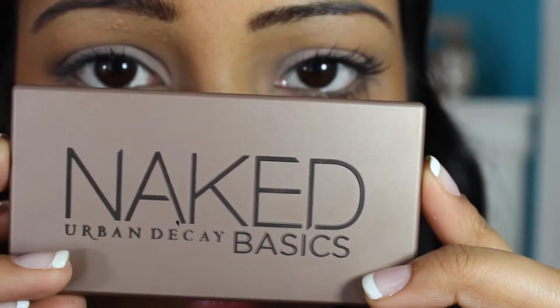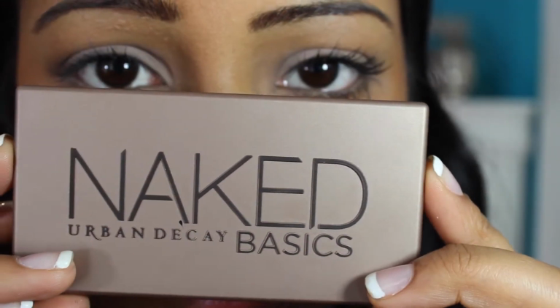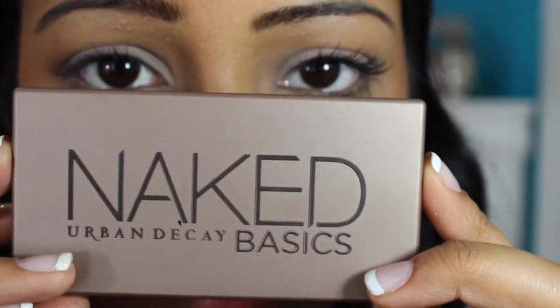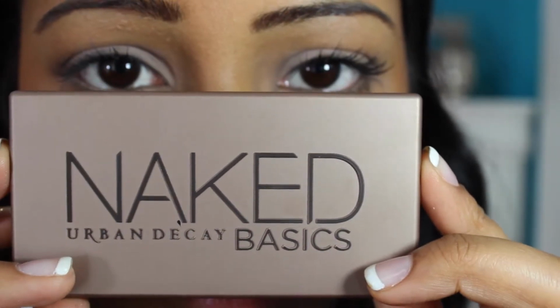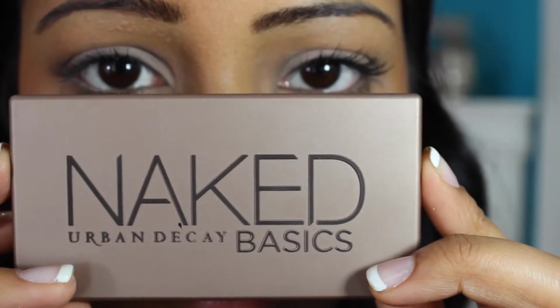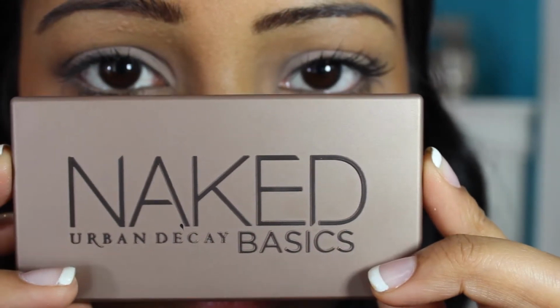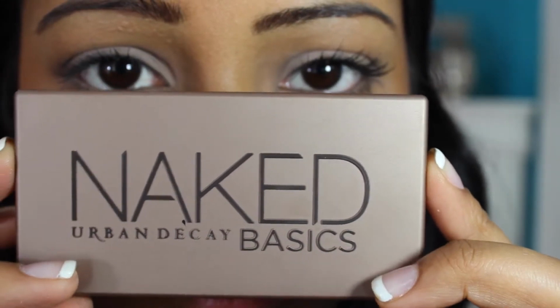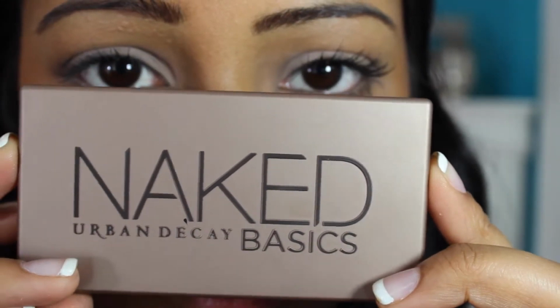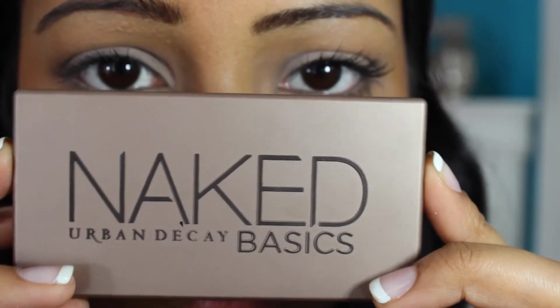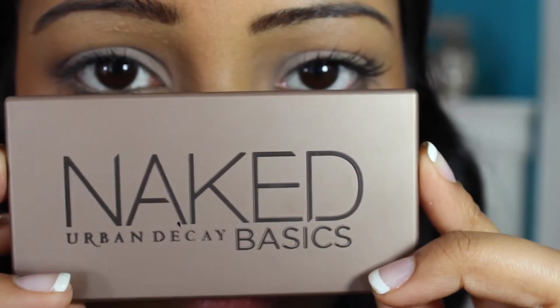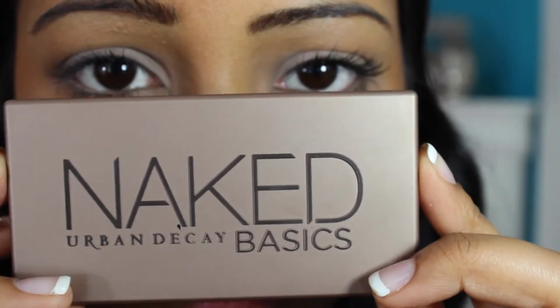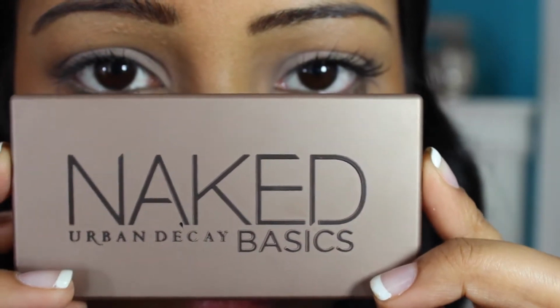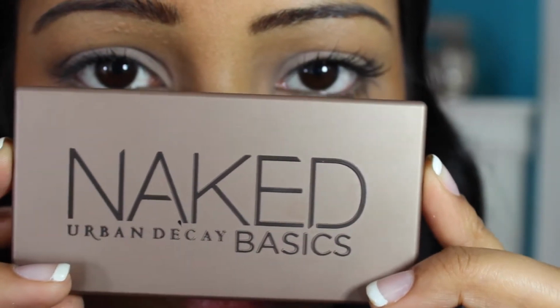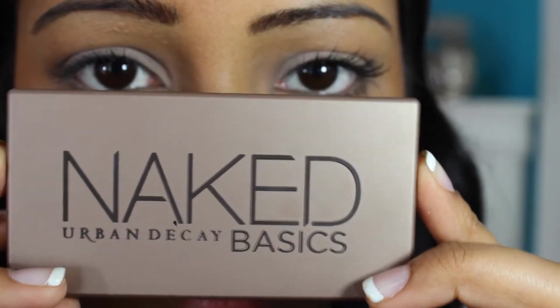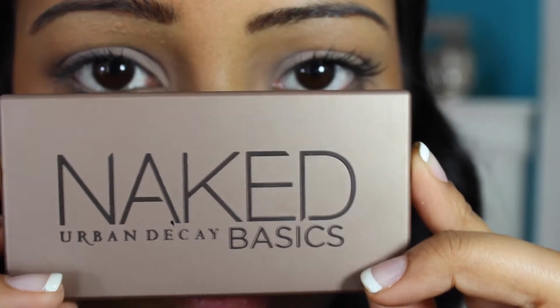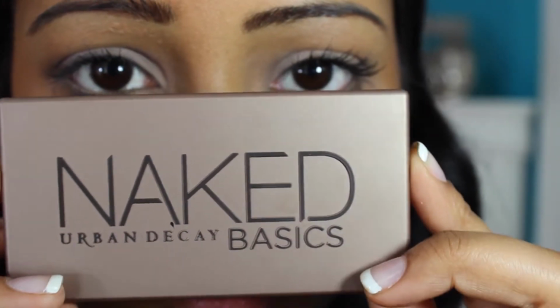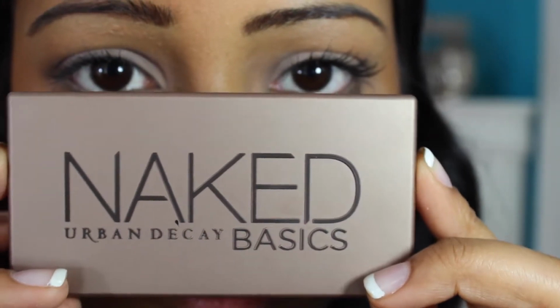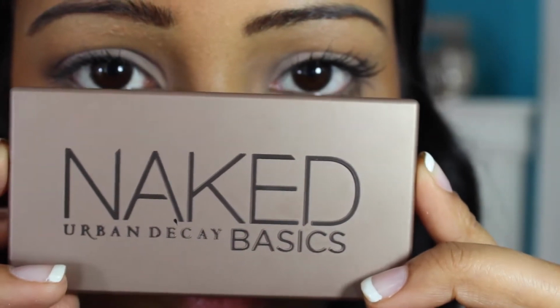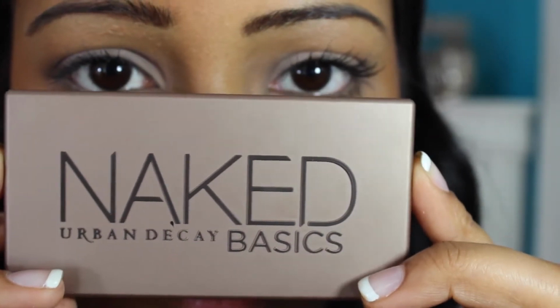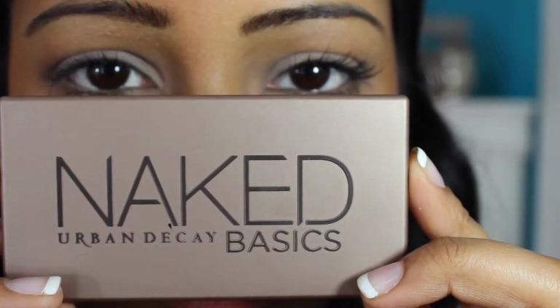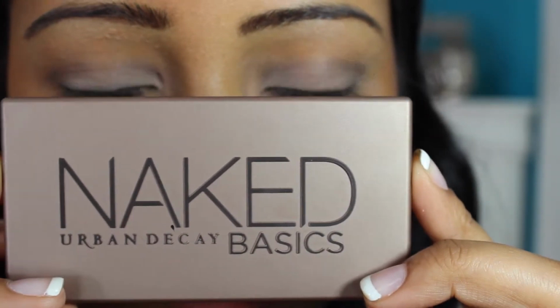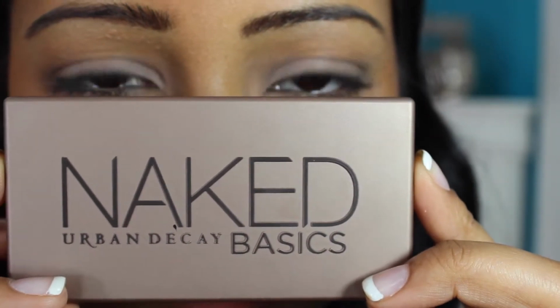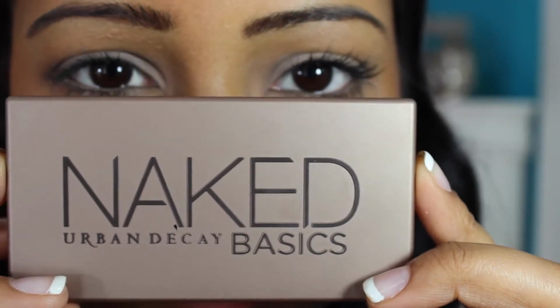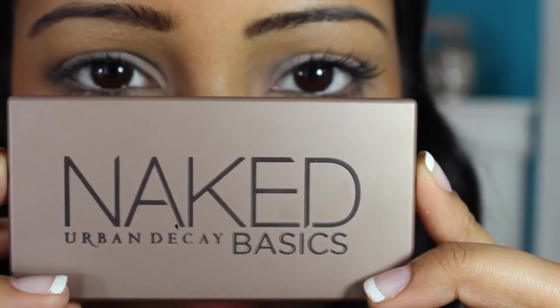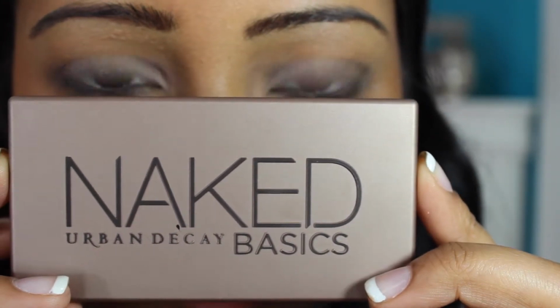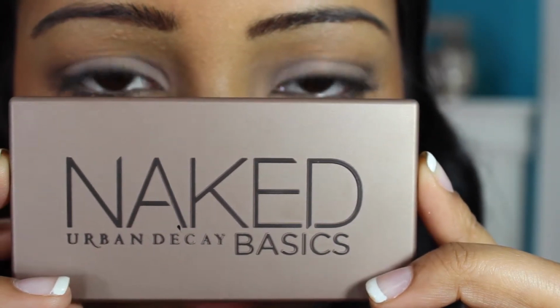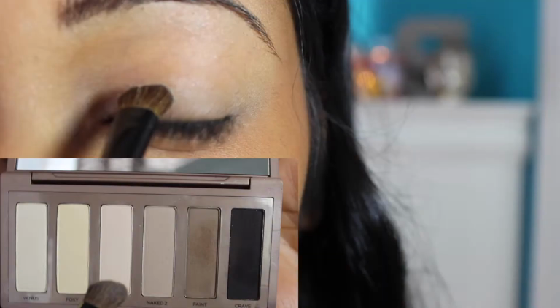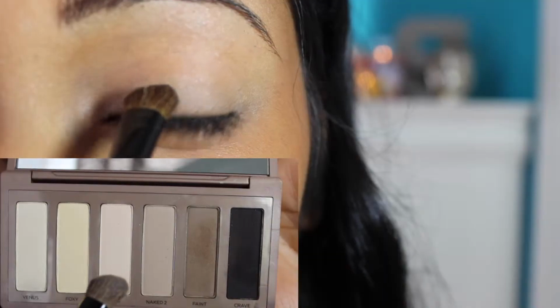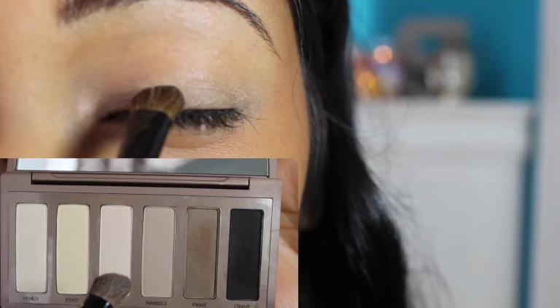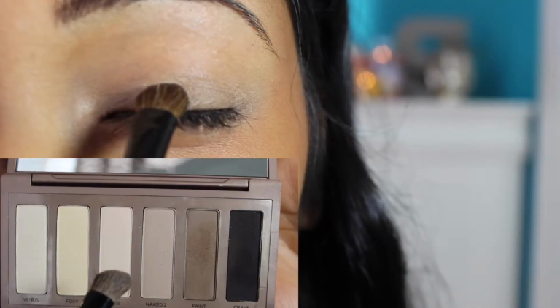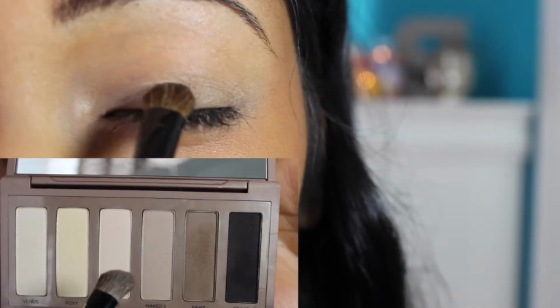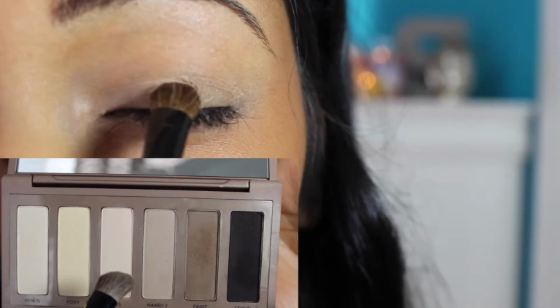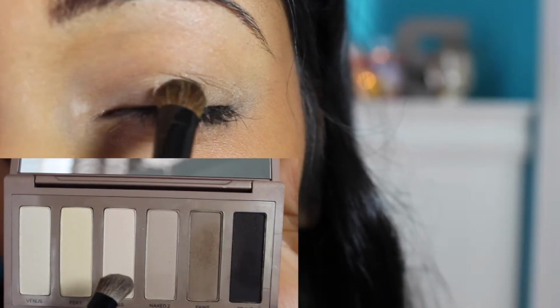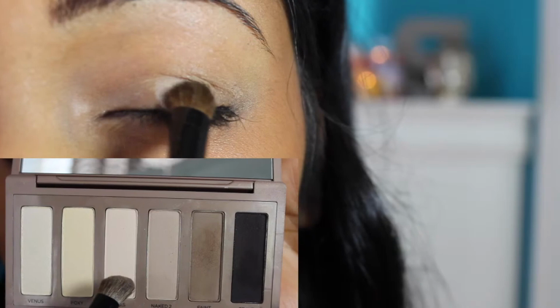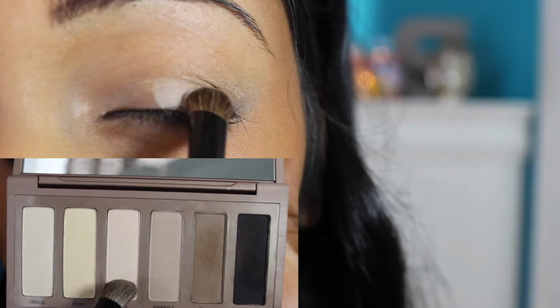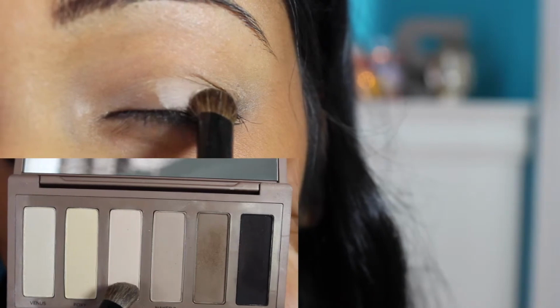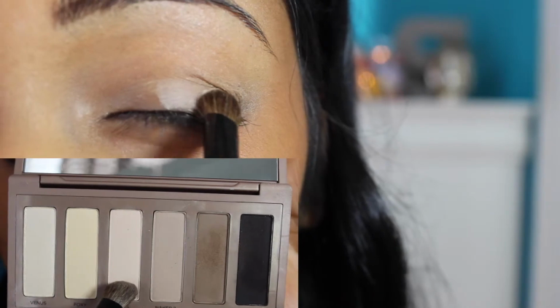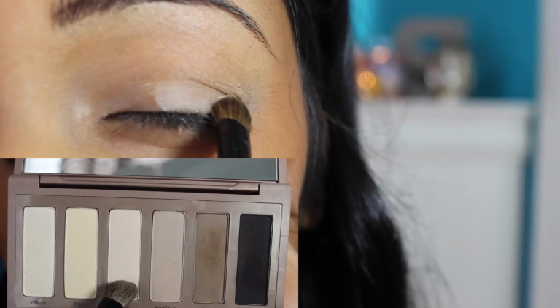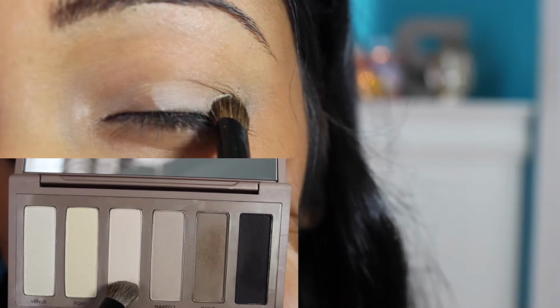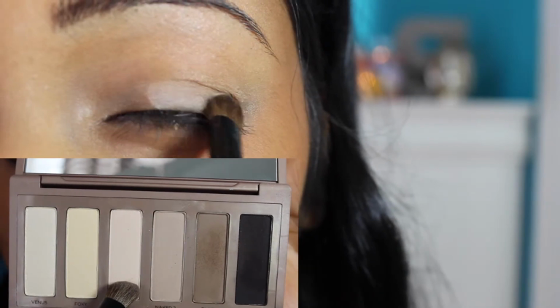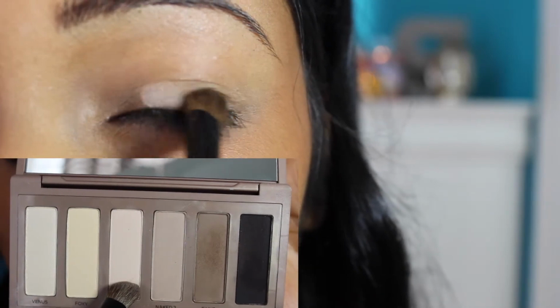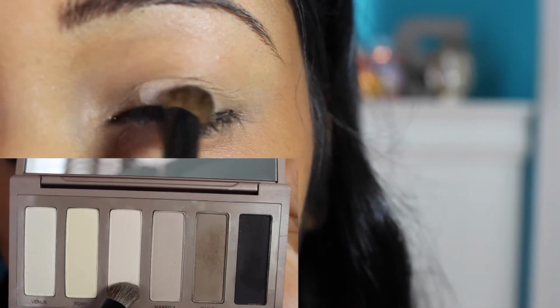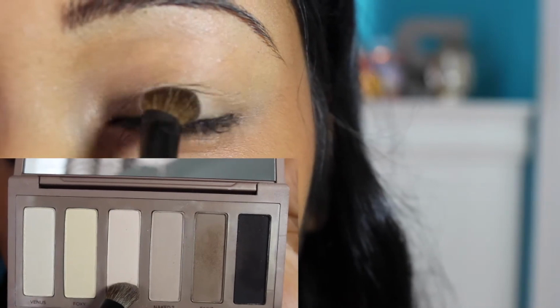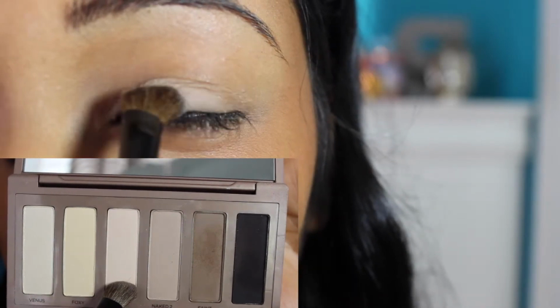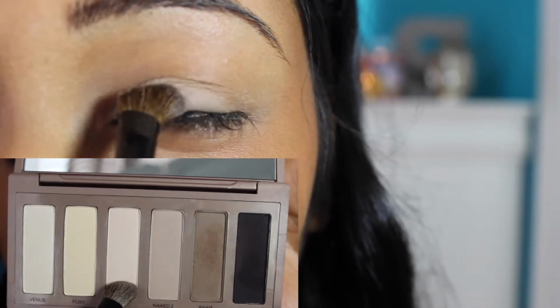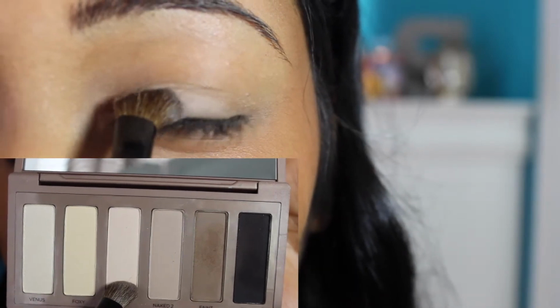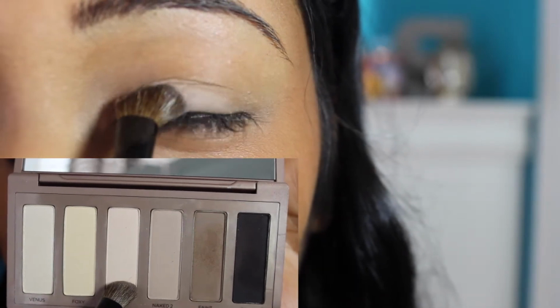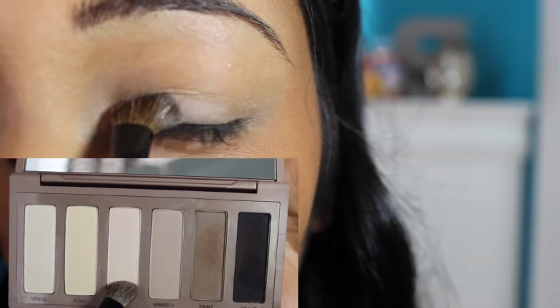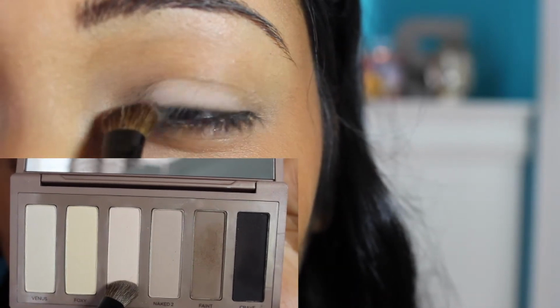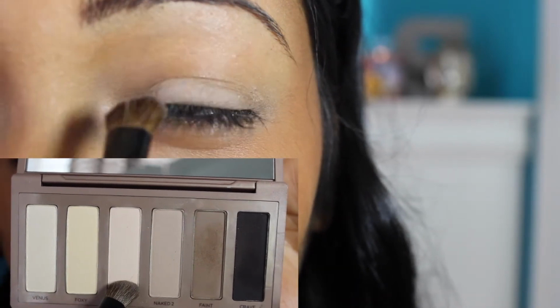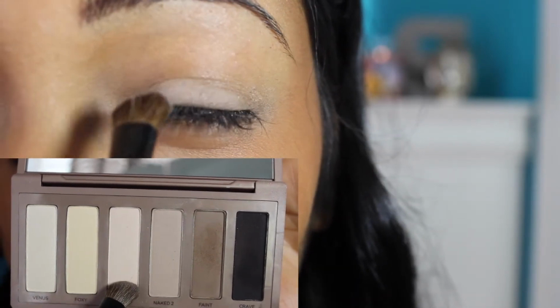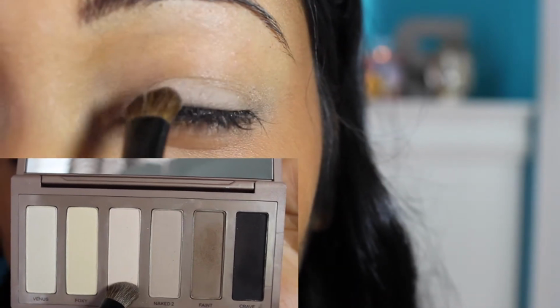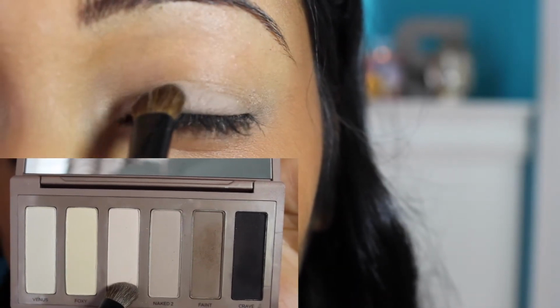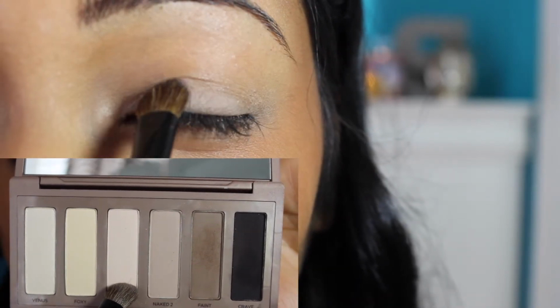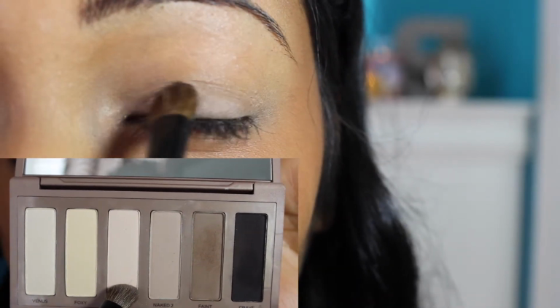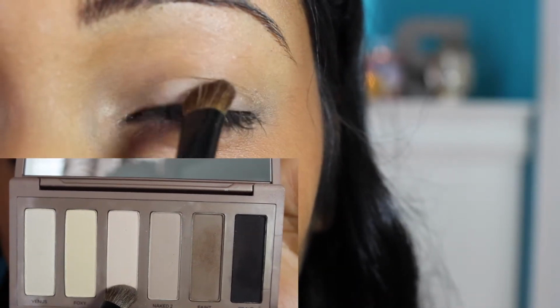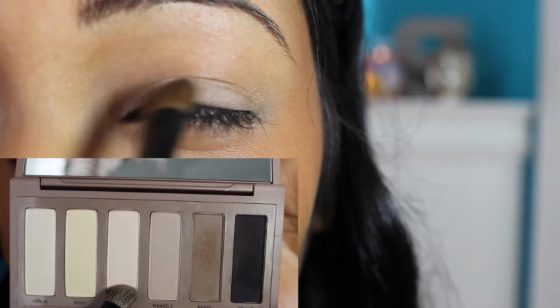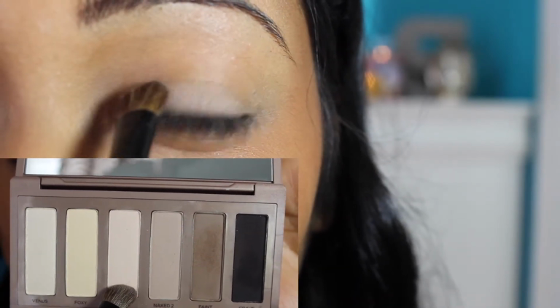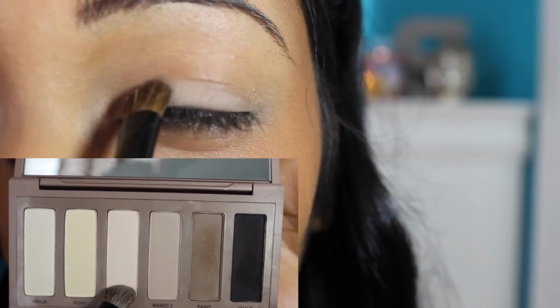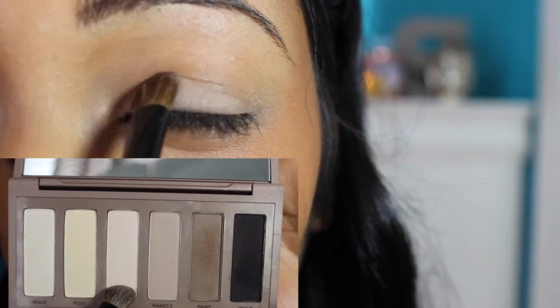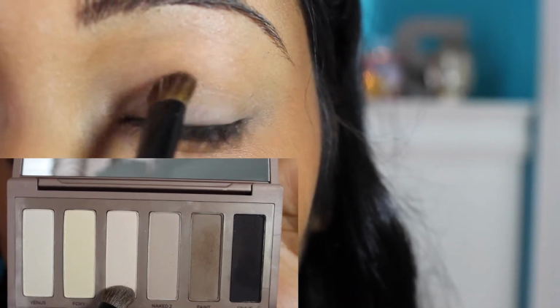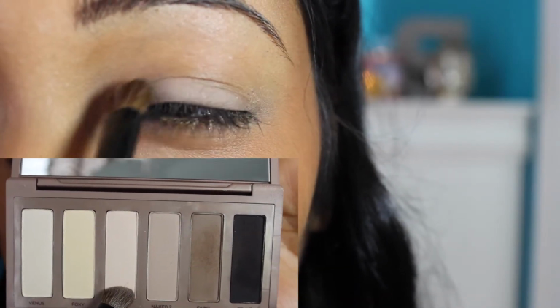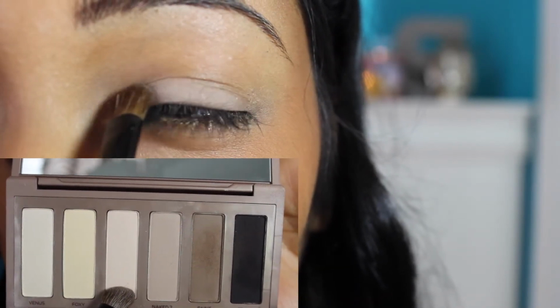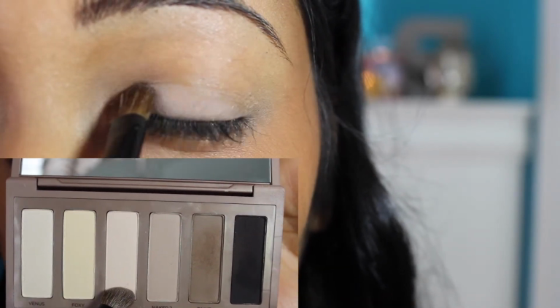Now starting with my Naked Basics palette, I'm taking WOS and putting it all over my lid.